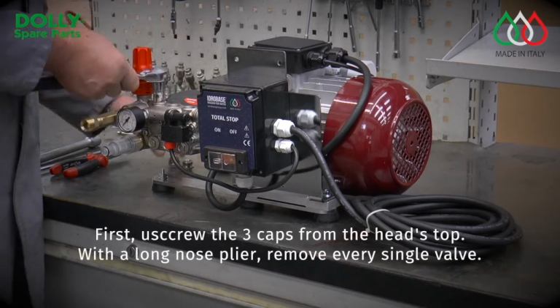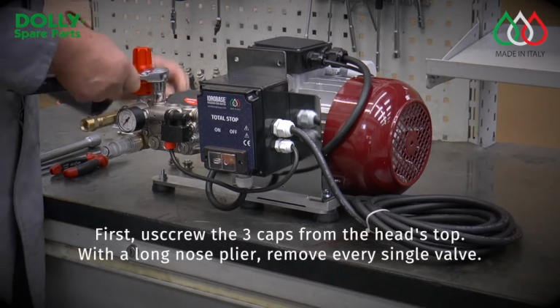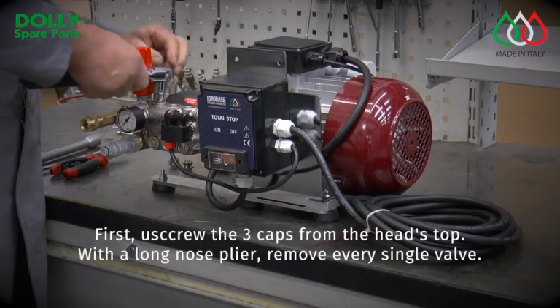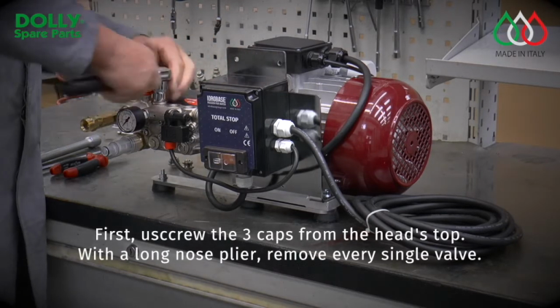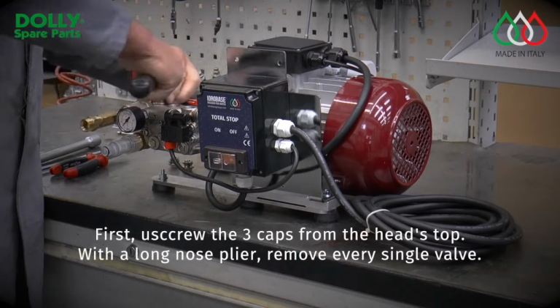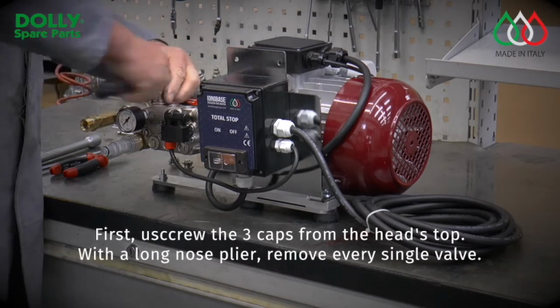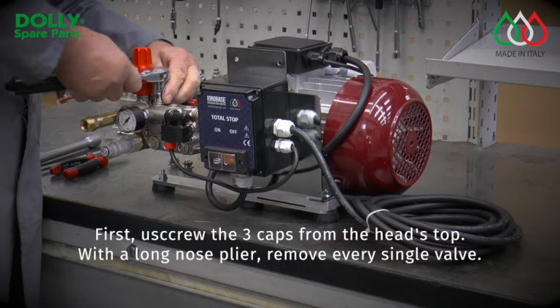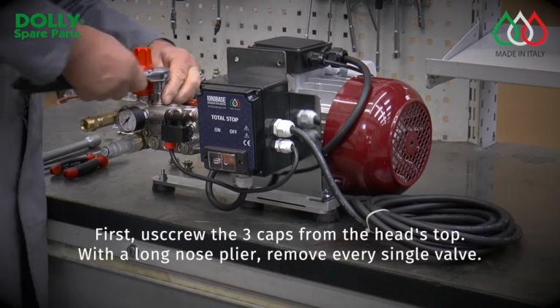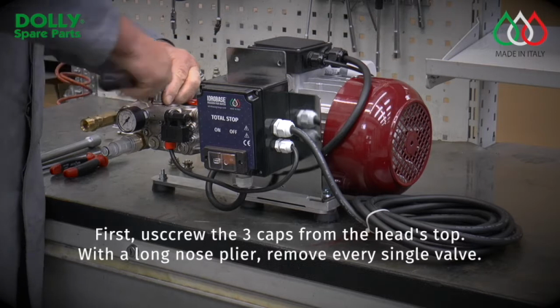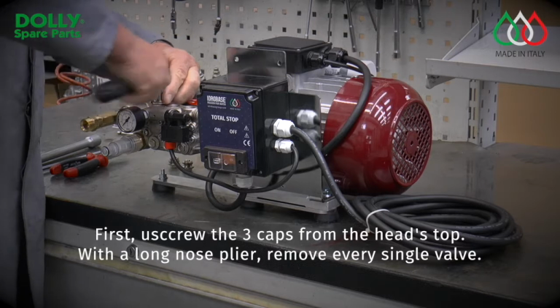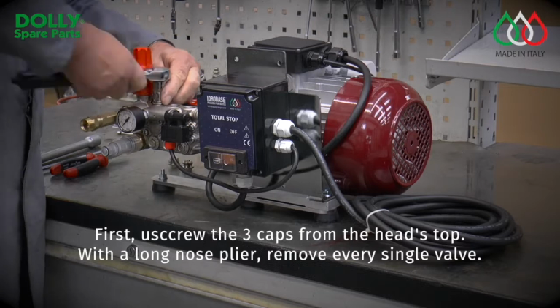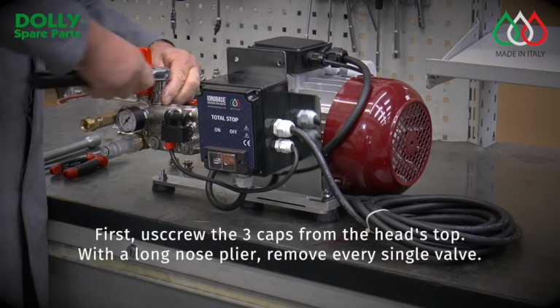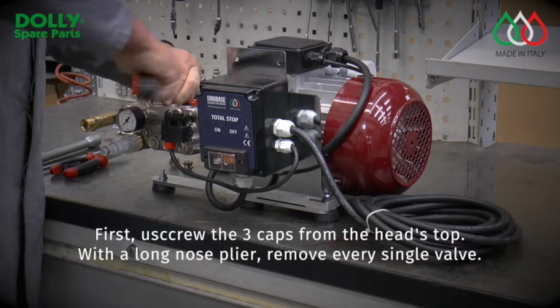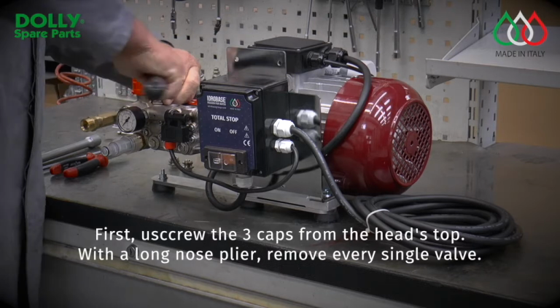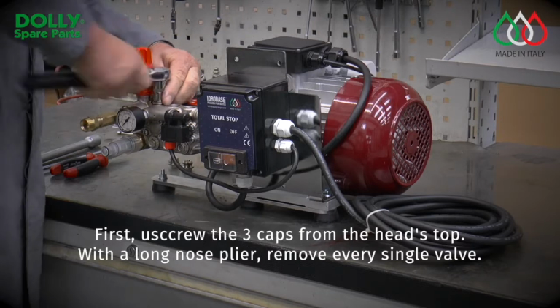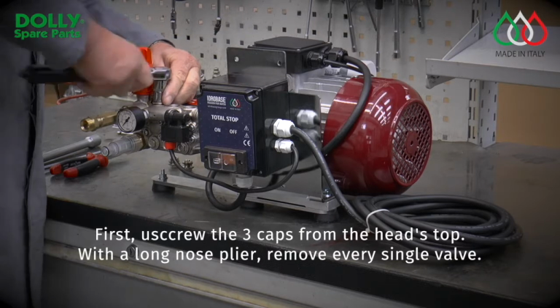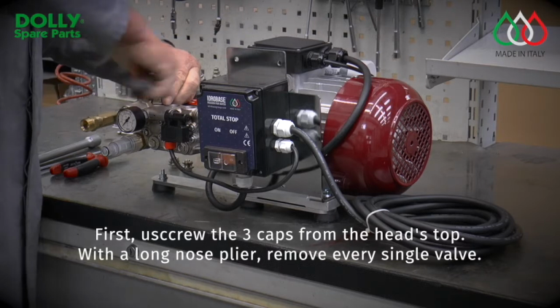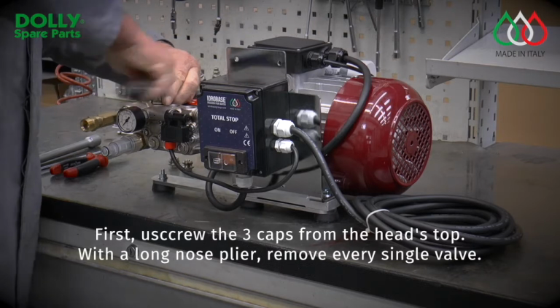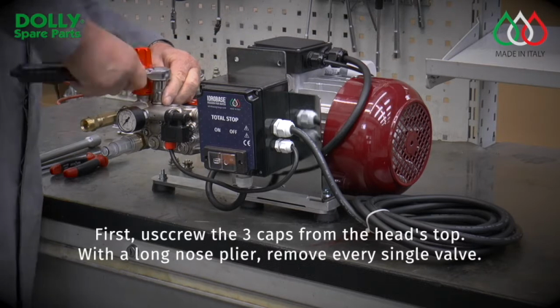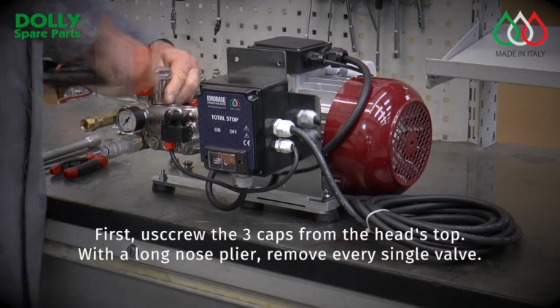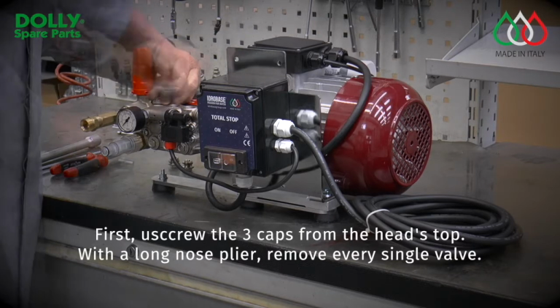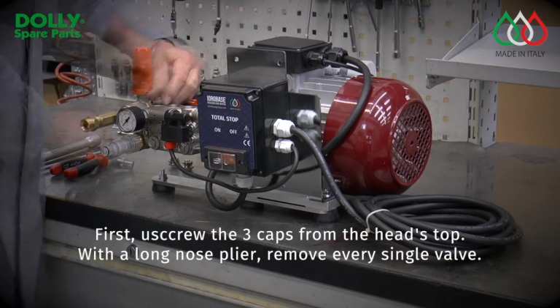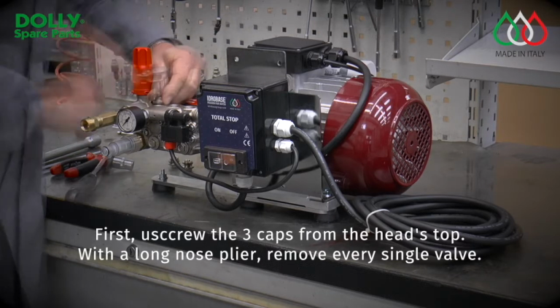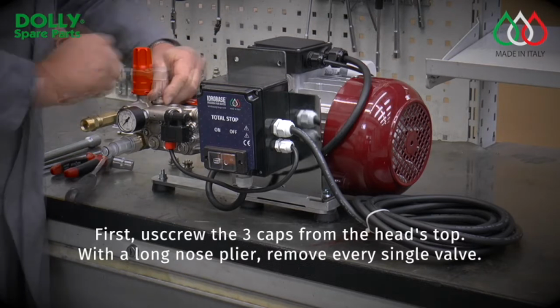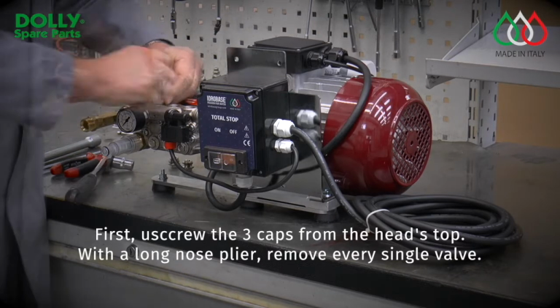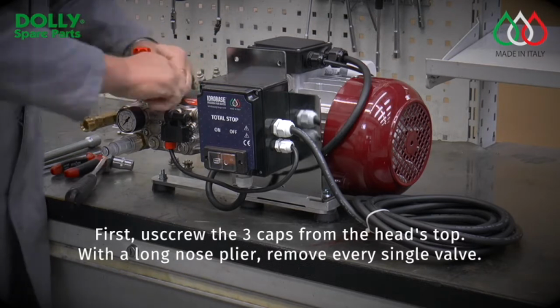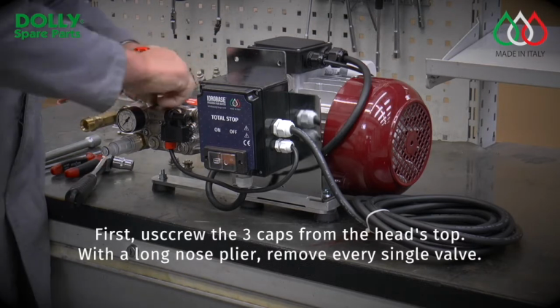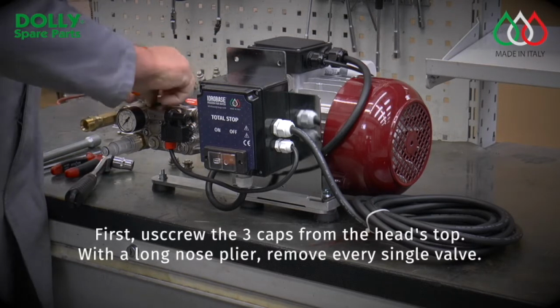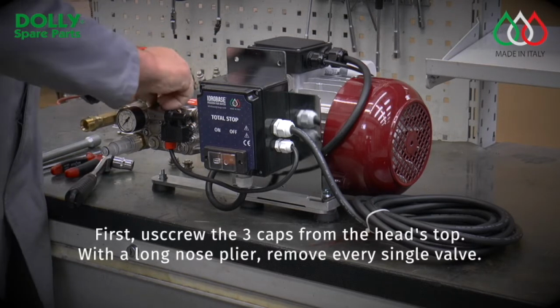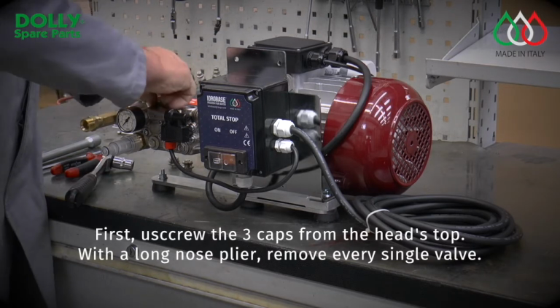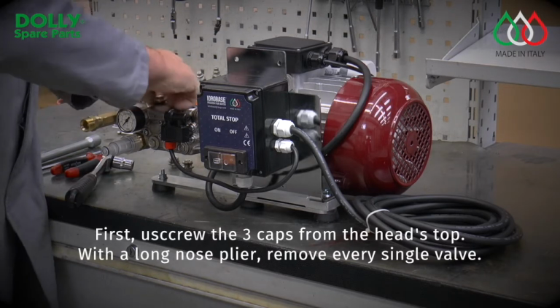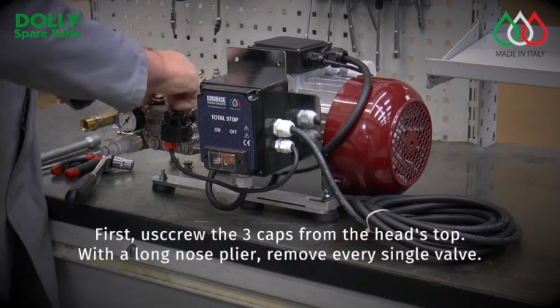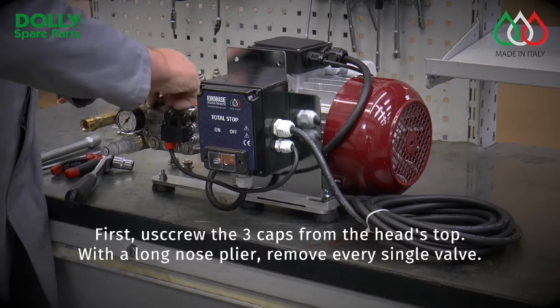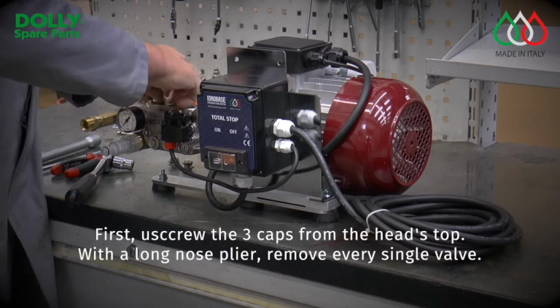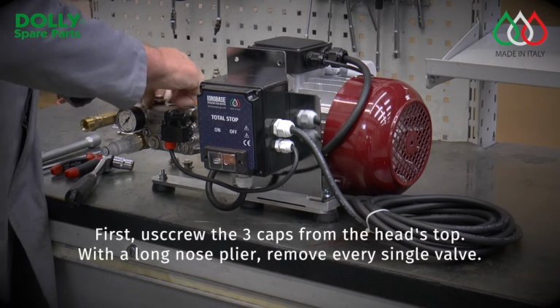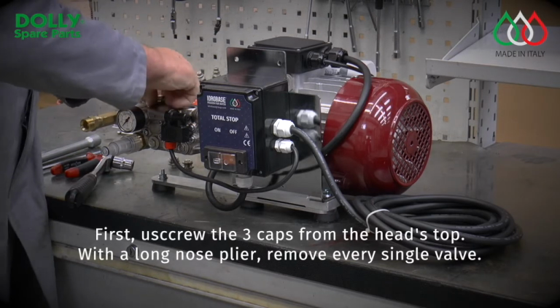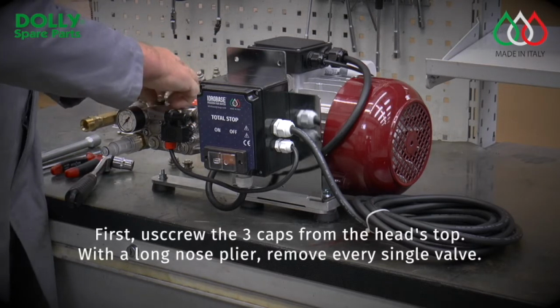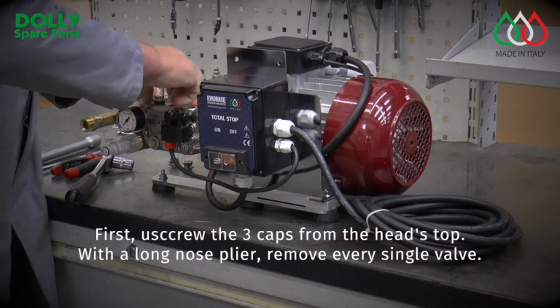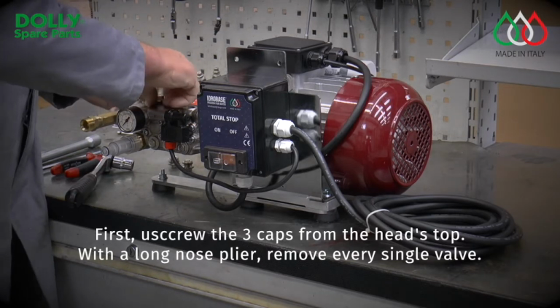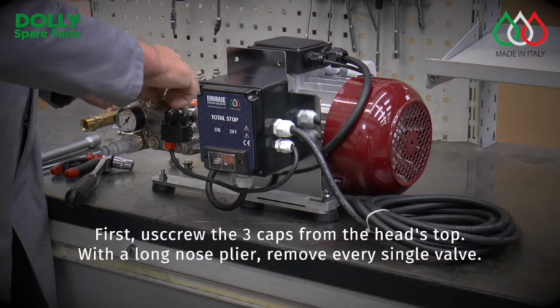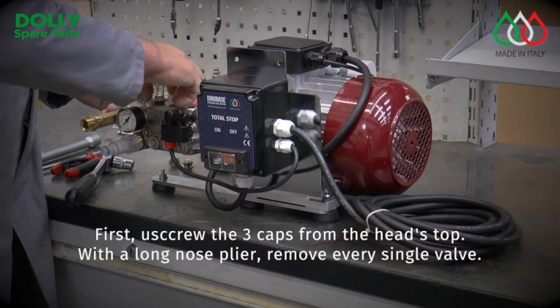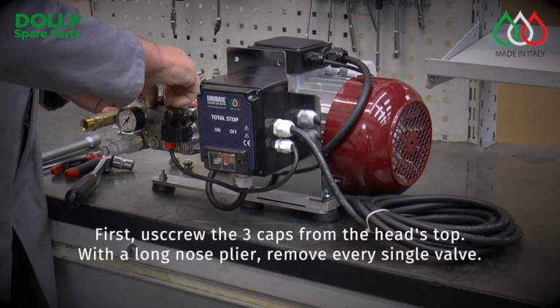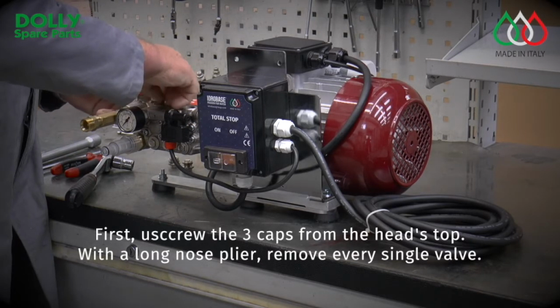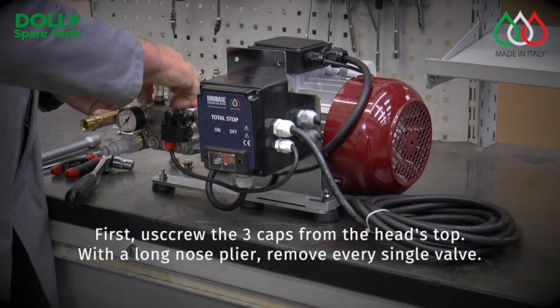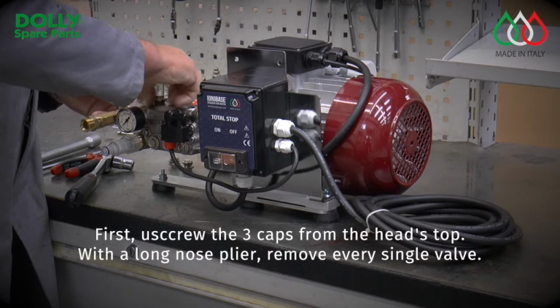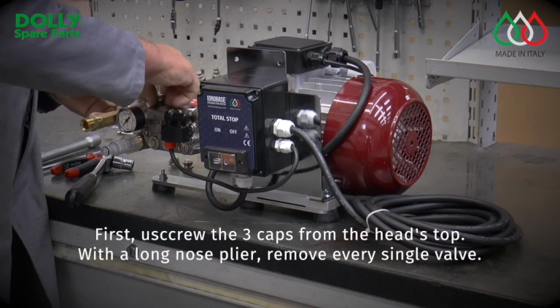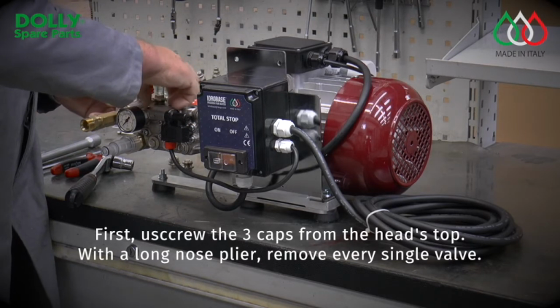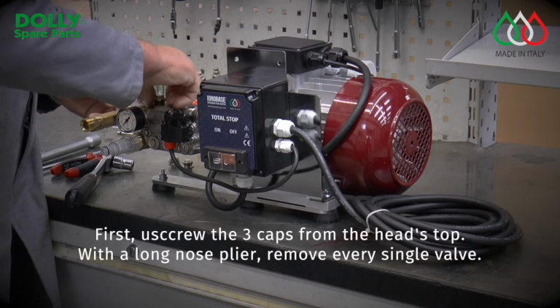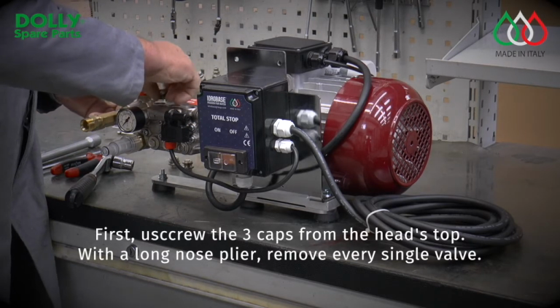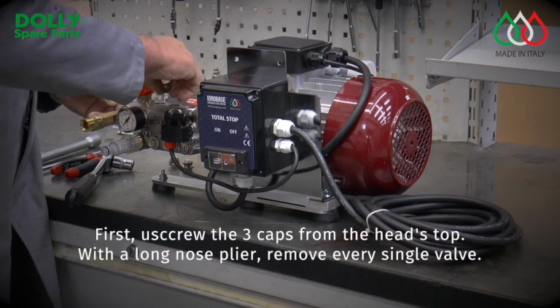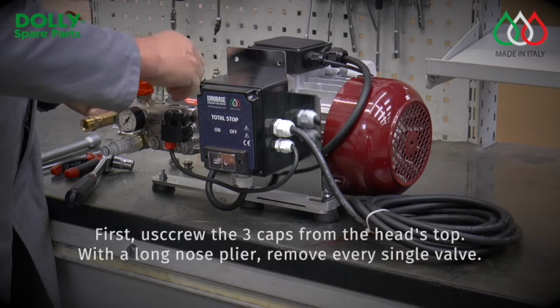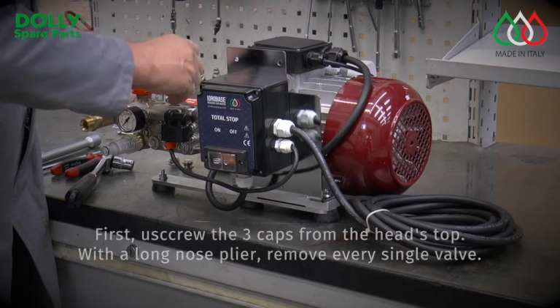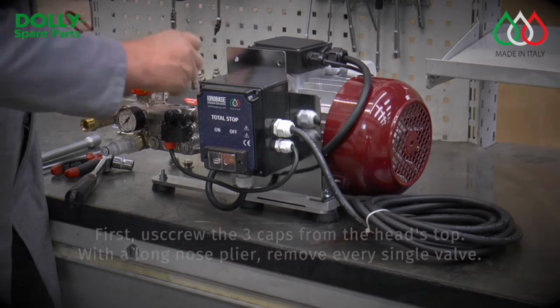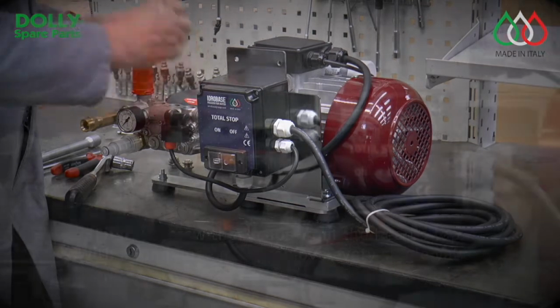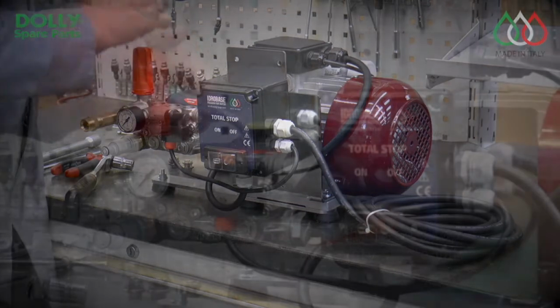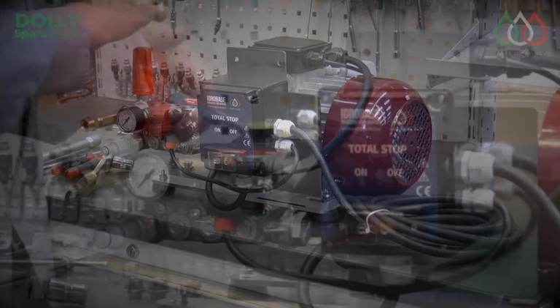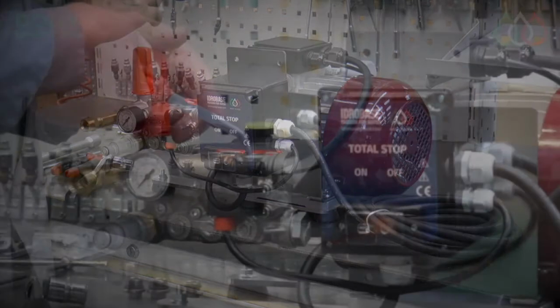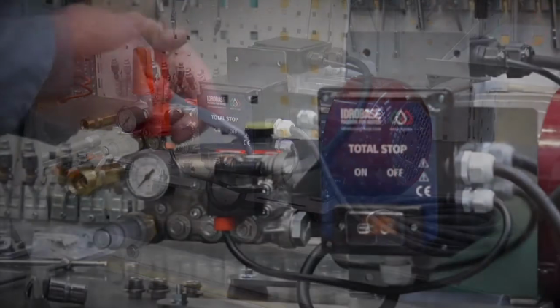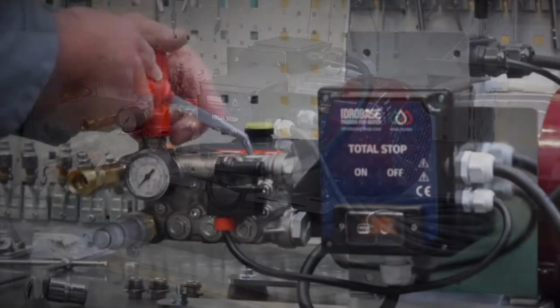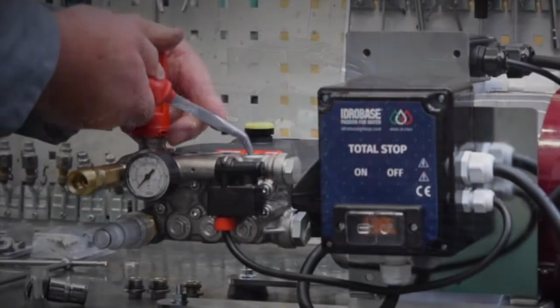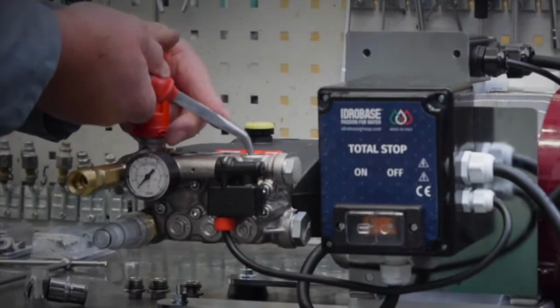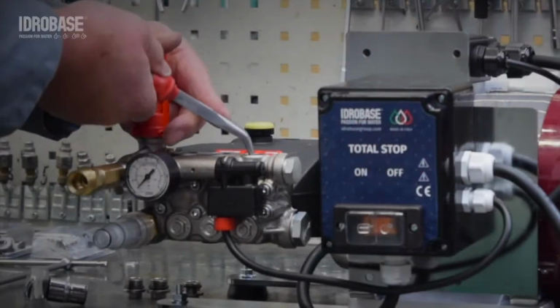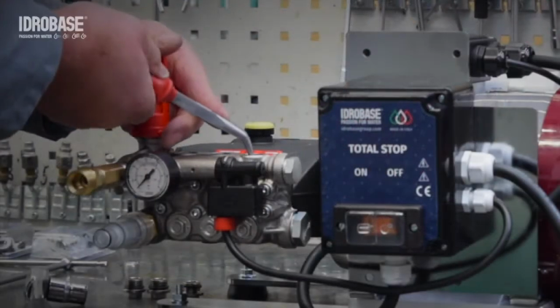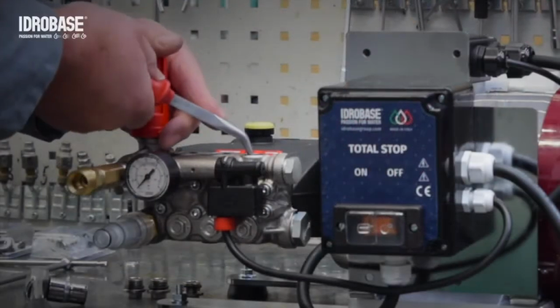First, unscrew the three caps from the head's top. With a long nose plier, remove every single valve.